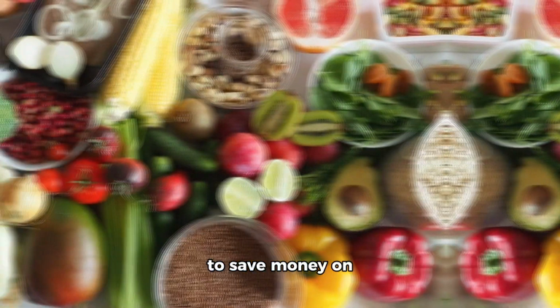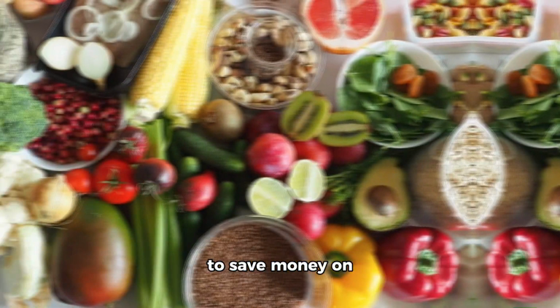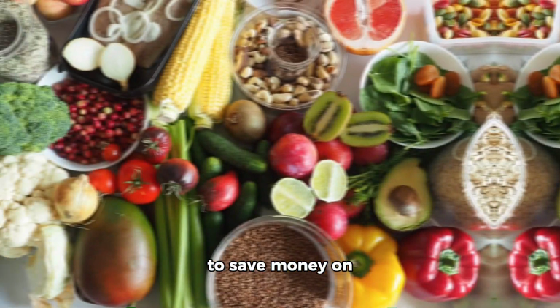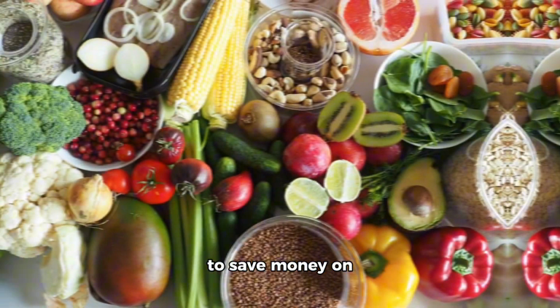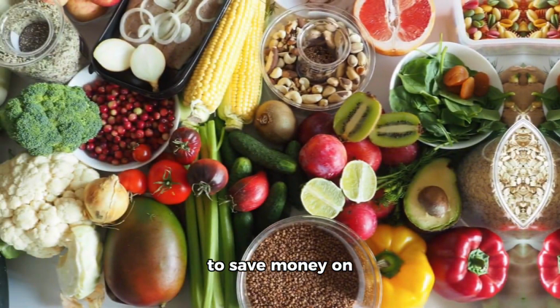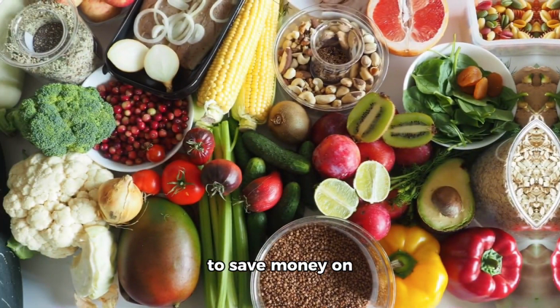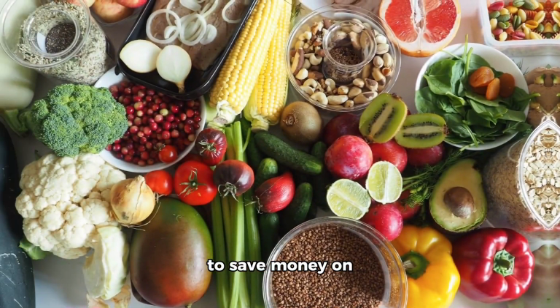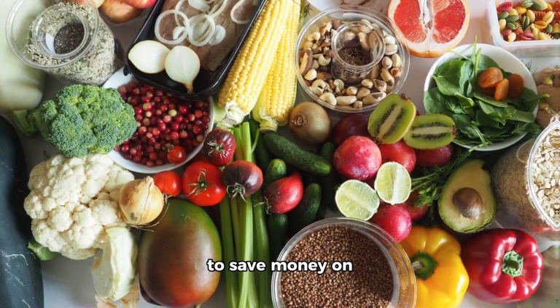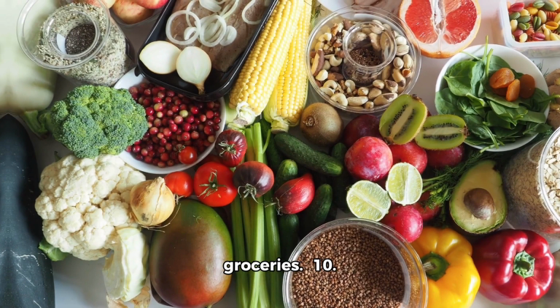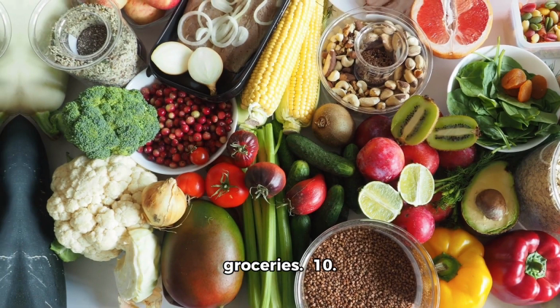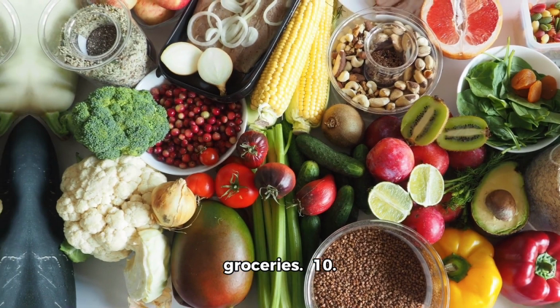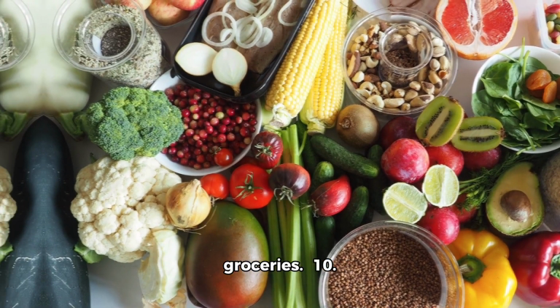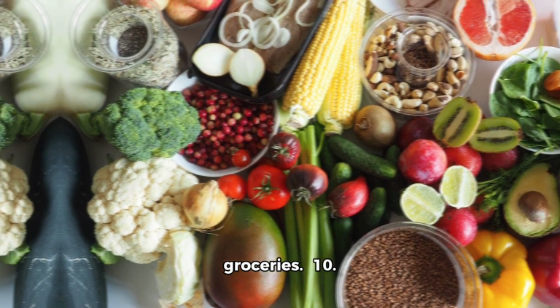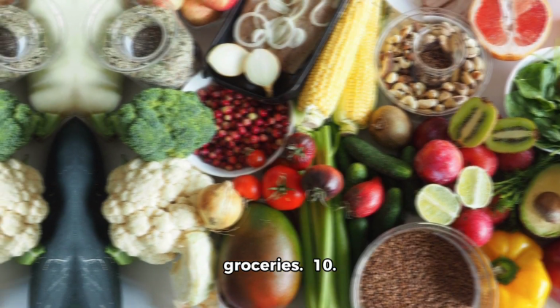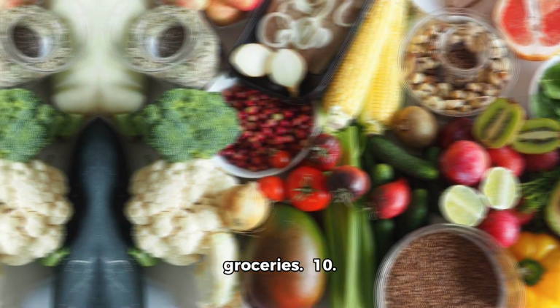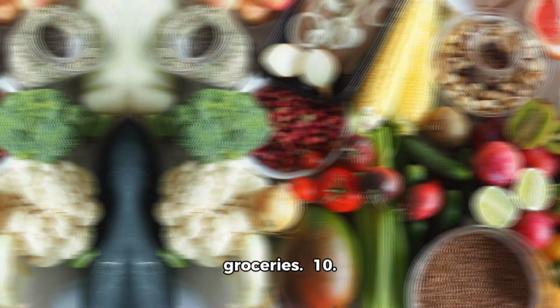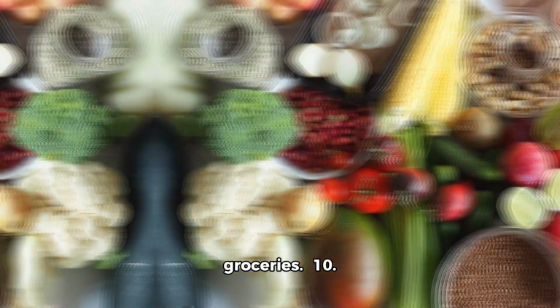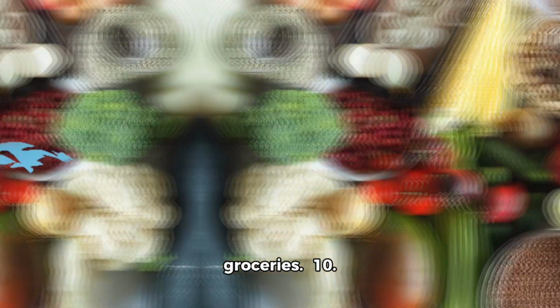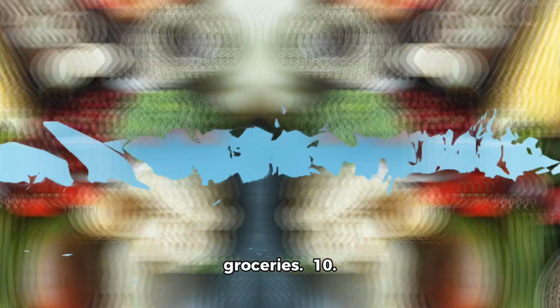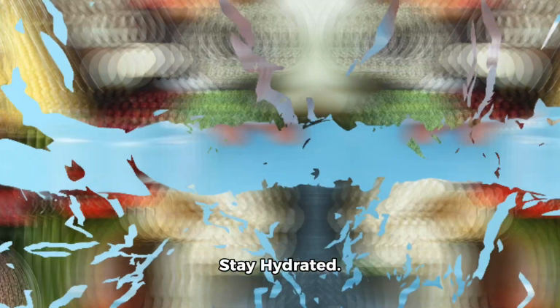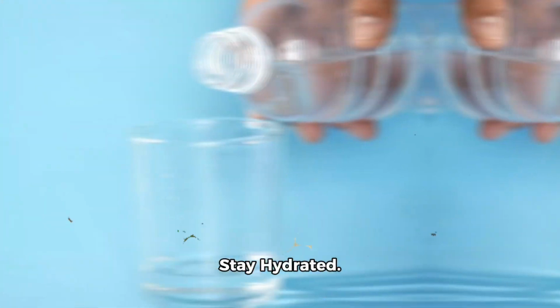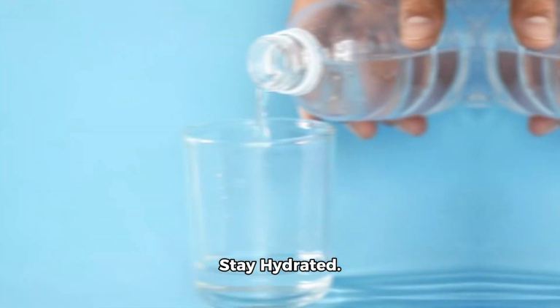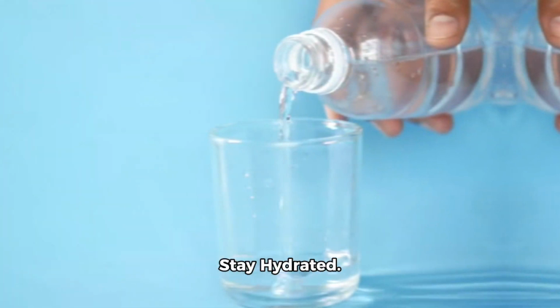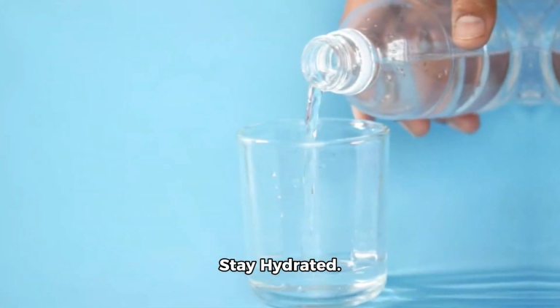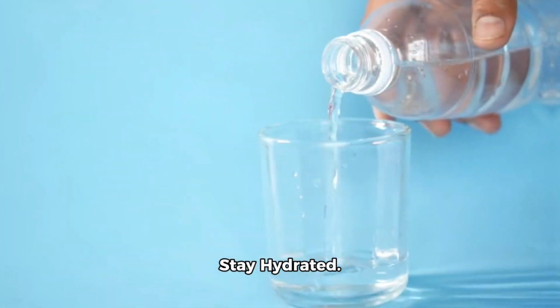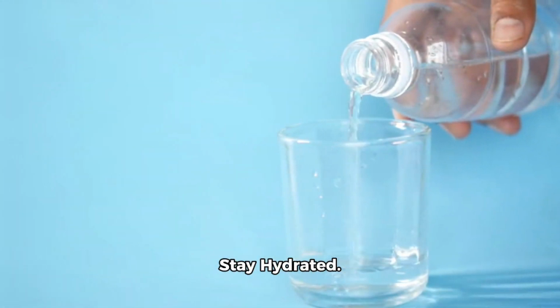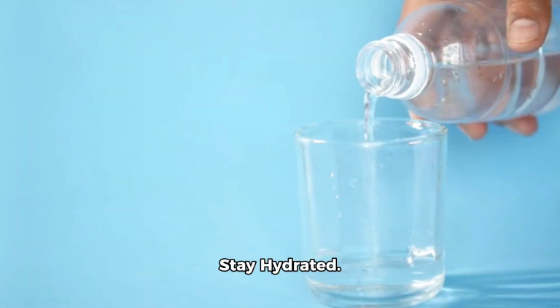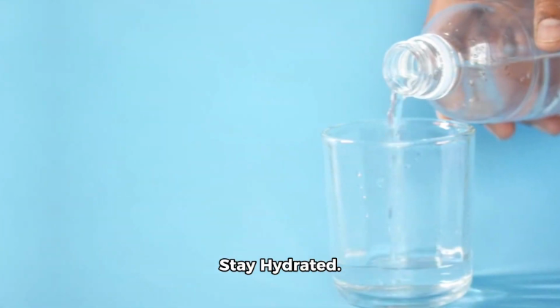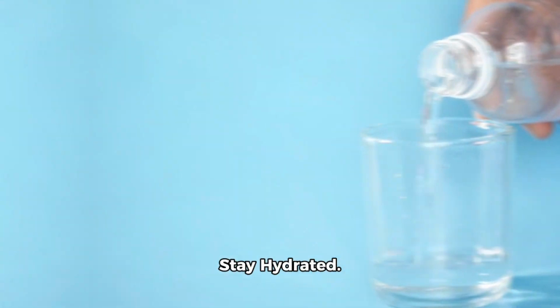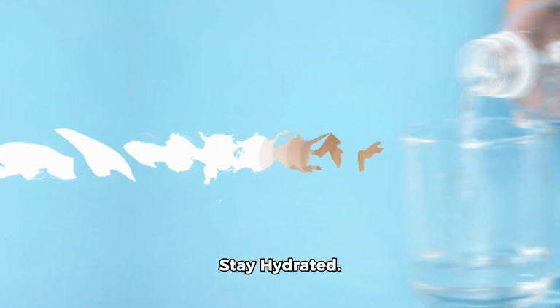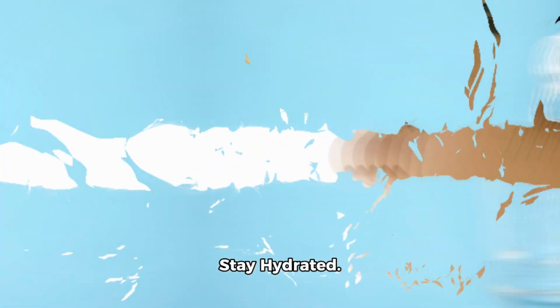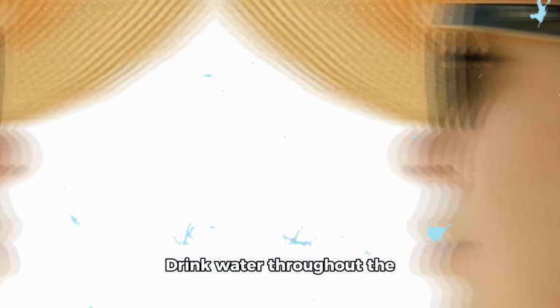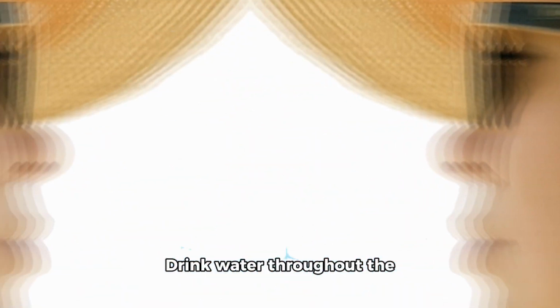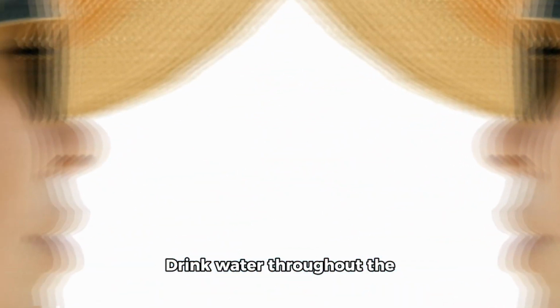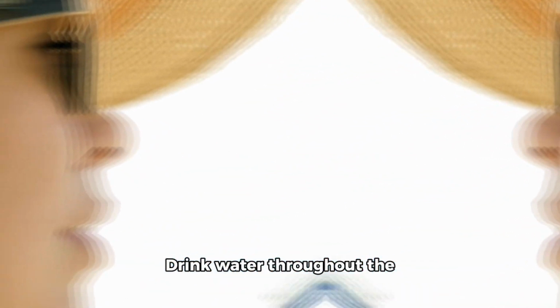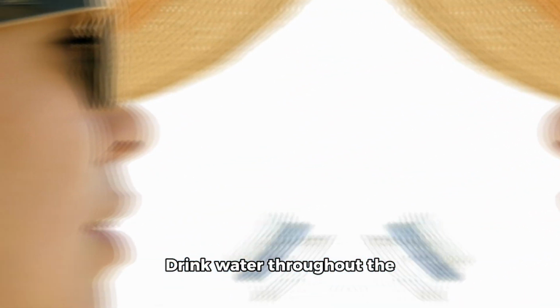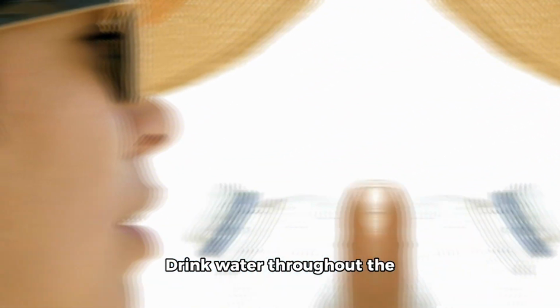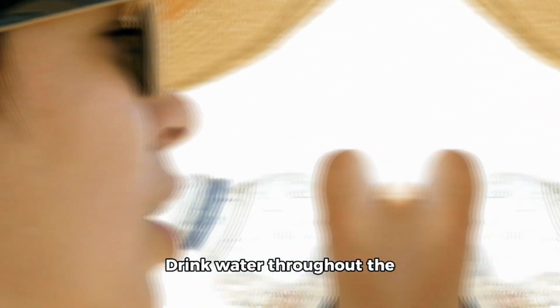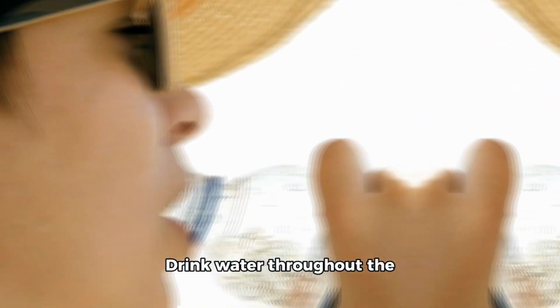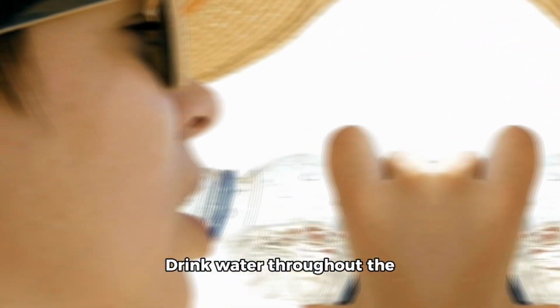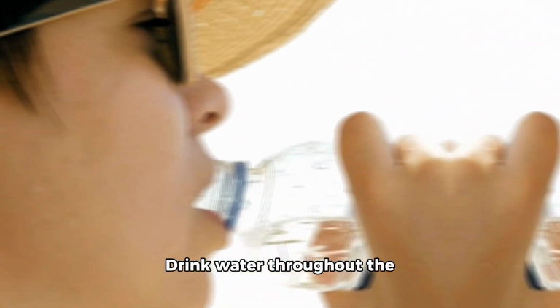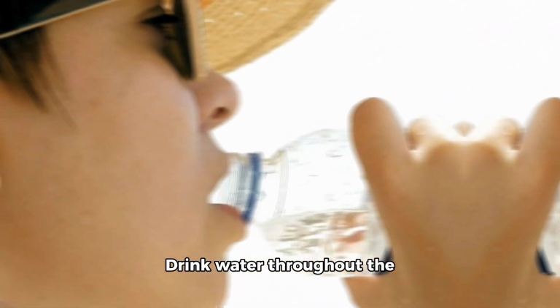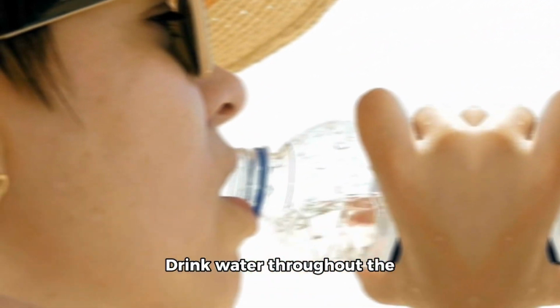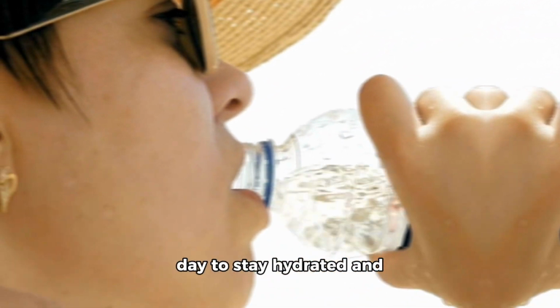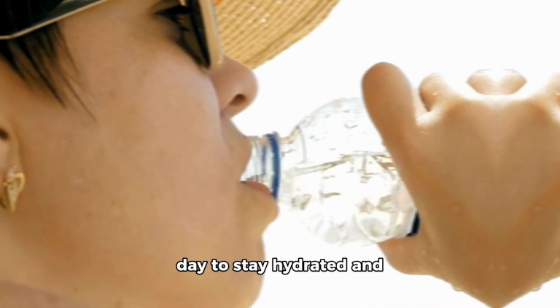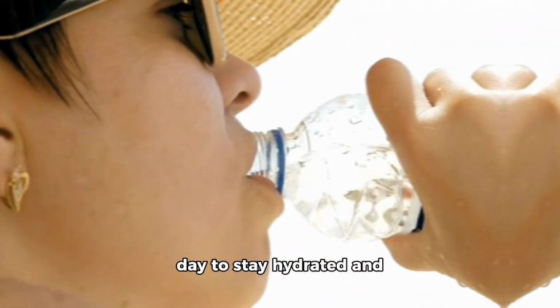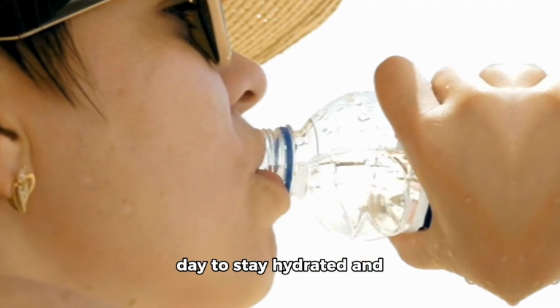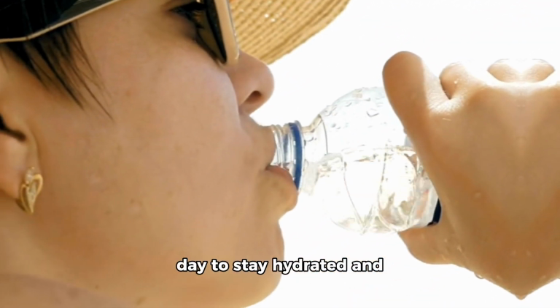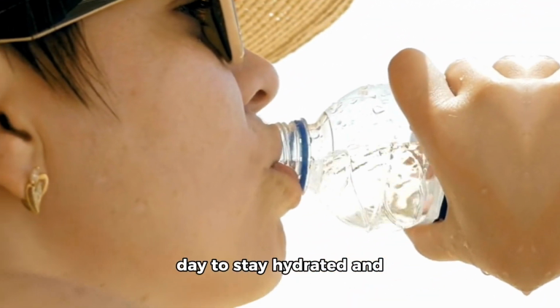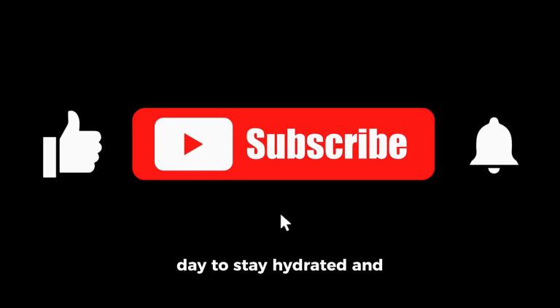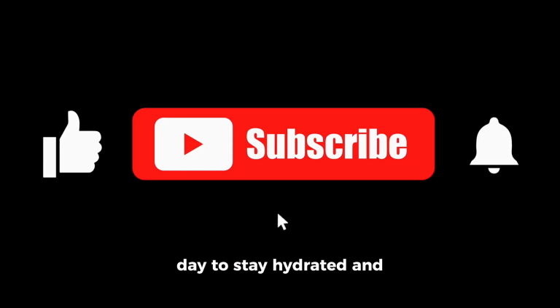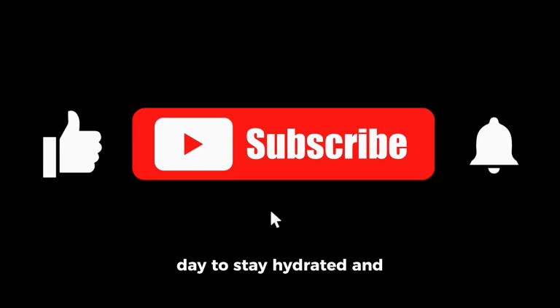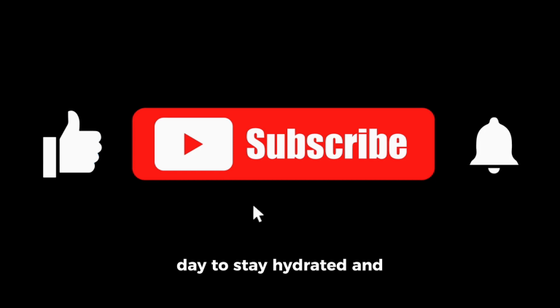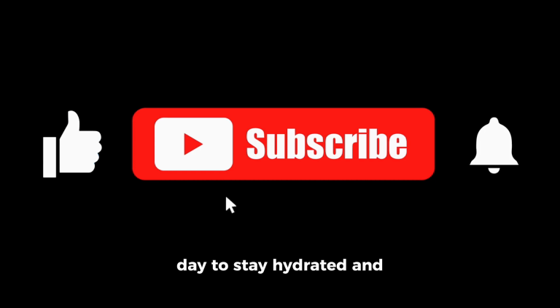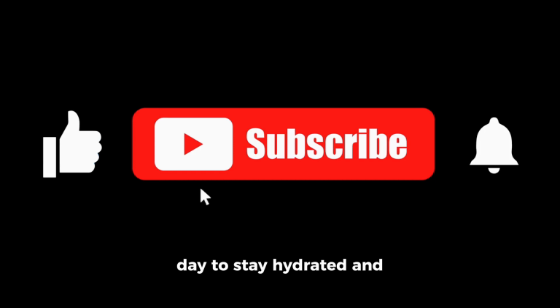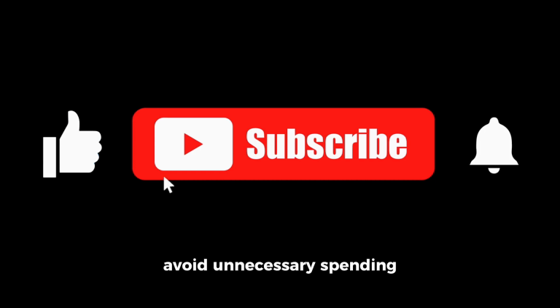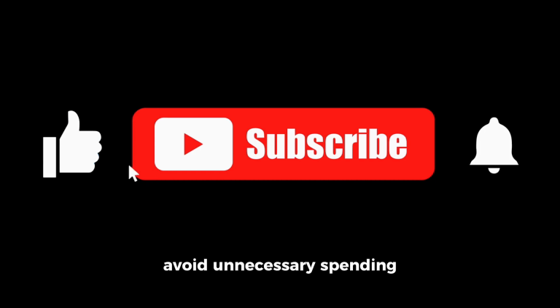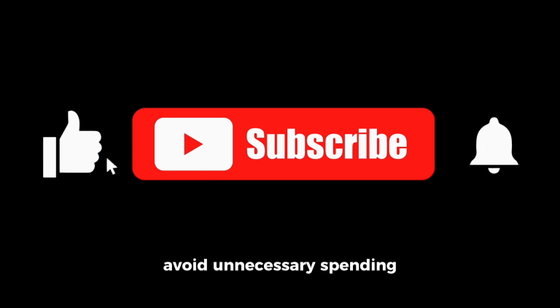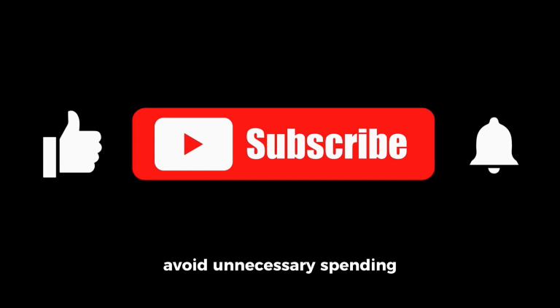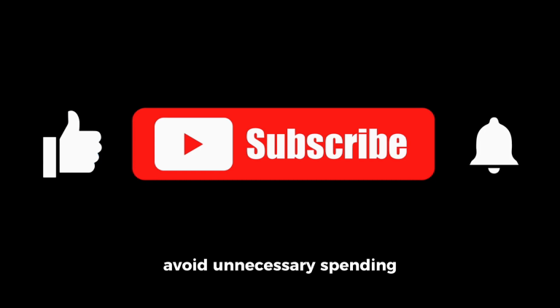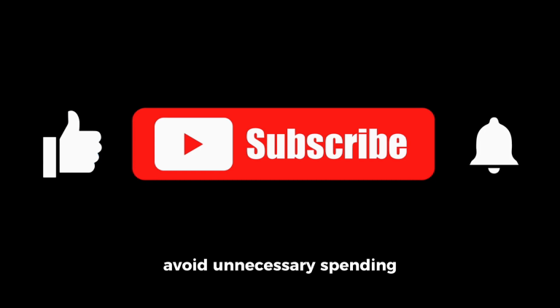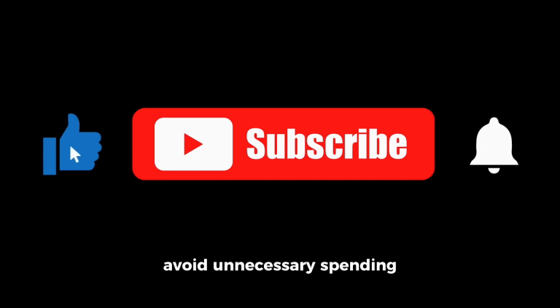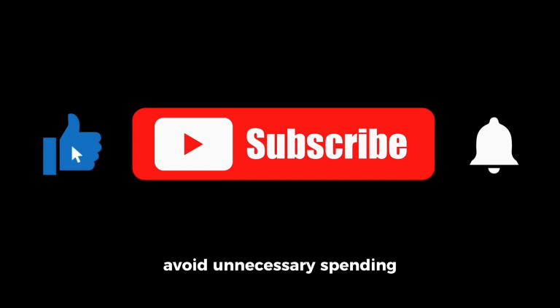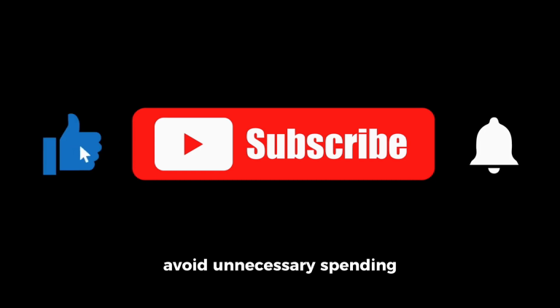10. Stay hydrated. Drink water throughout the day to stay hydrated and avoid unnecessary spending on sugary beverages.